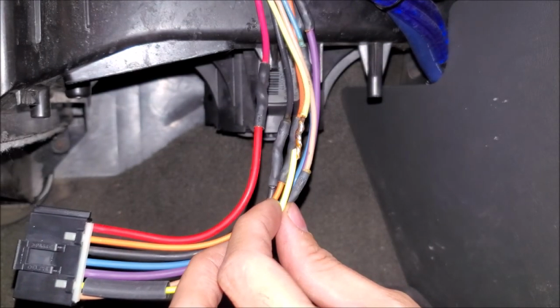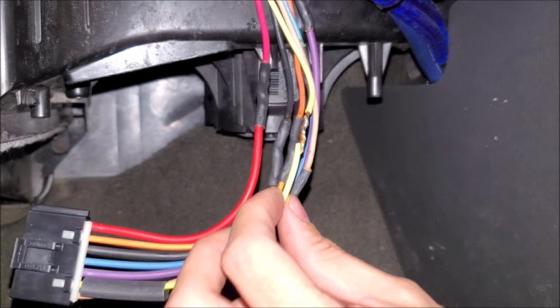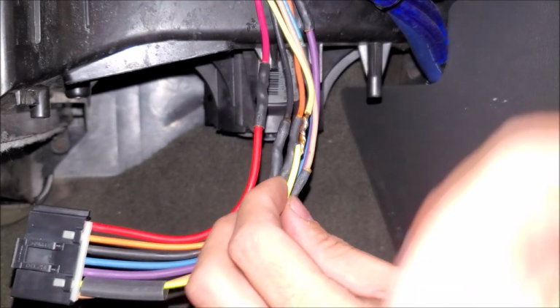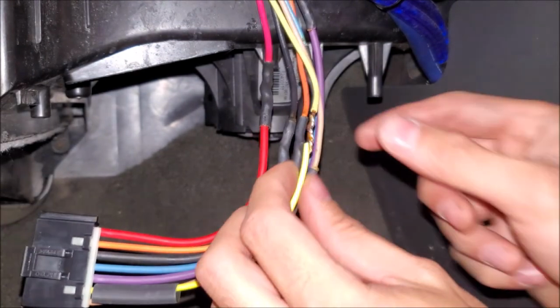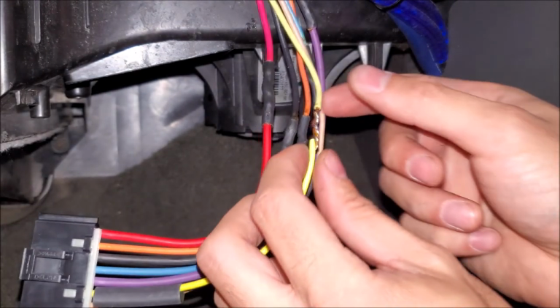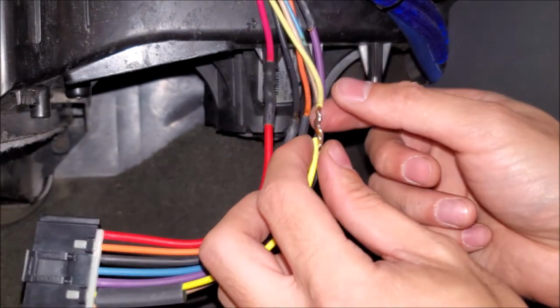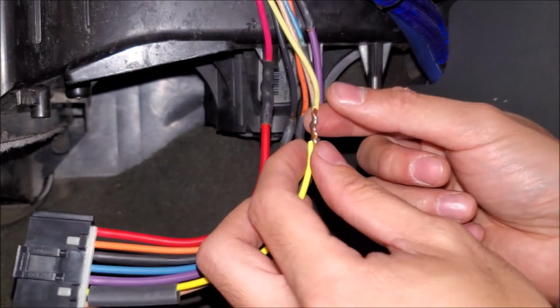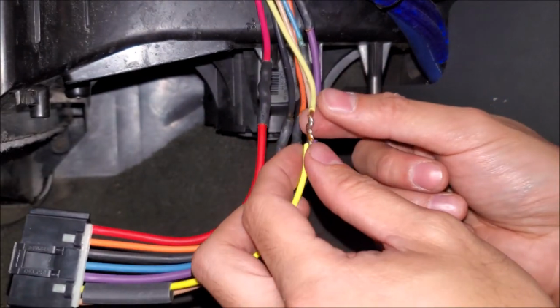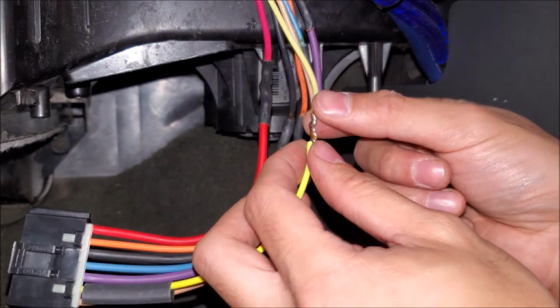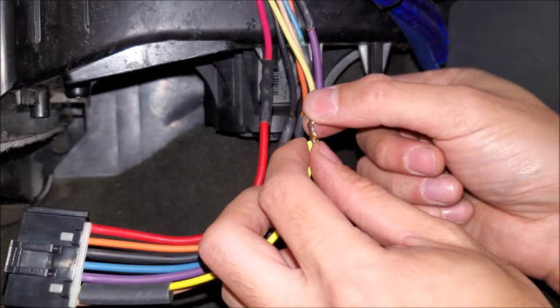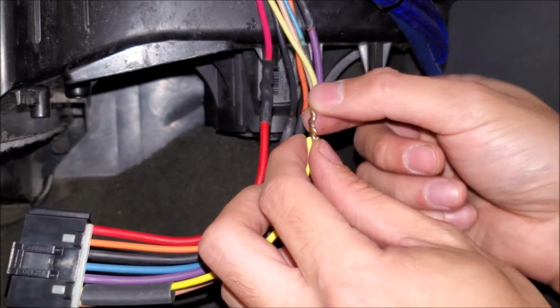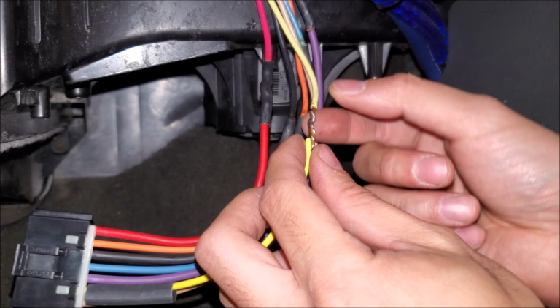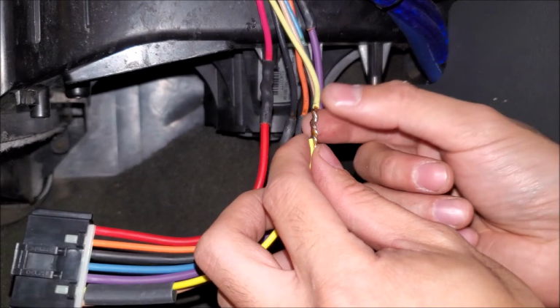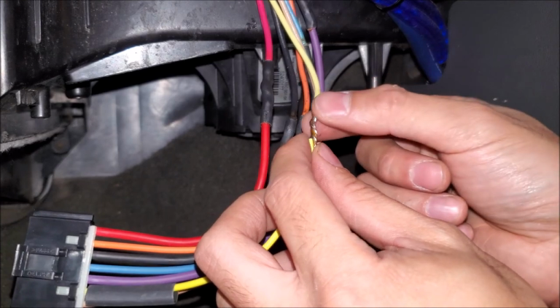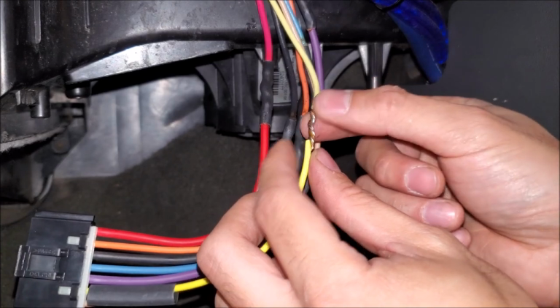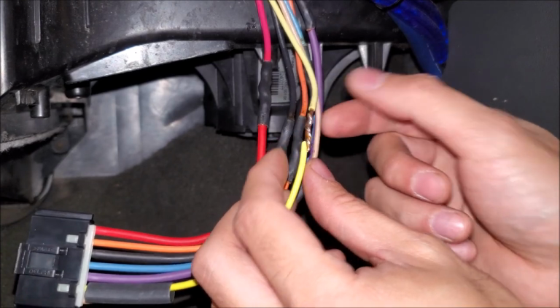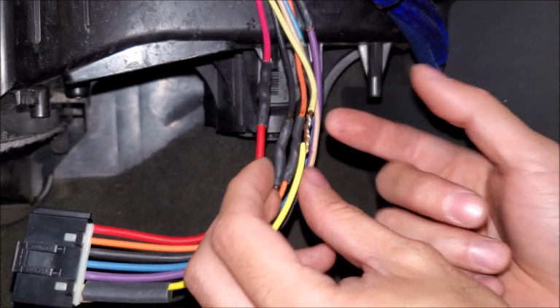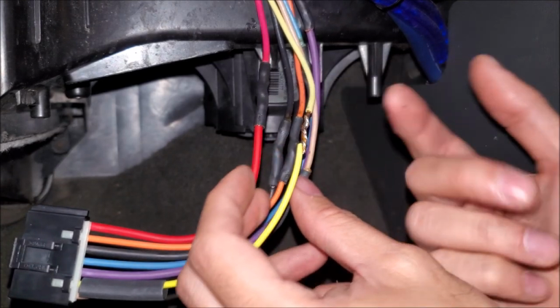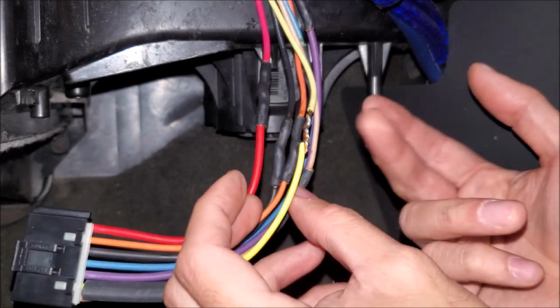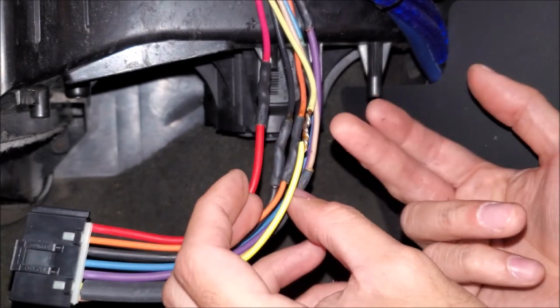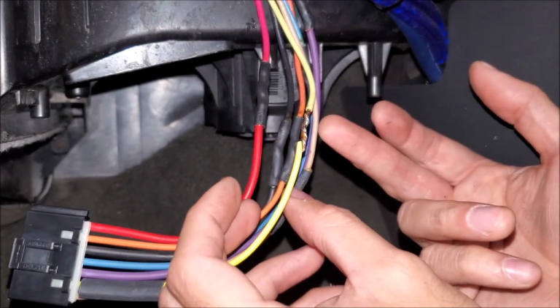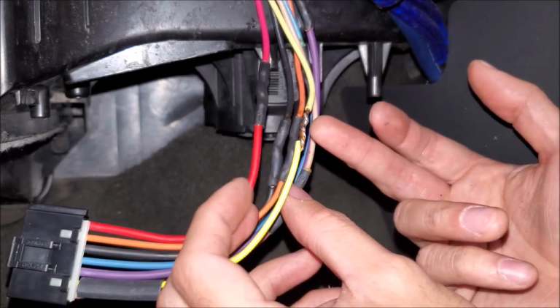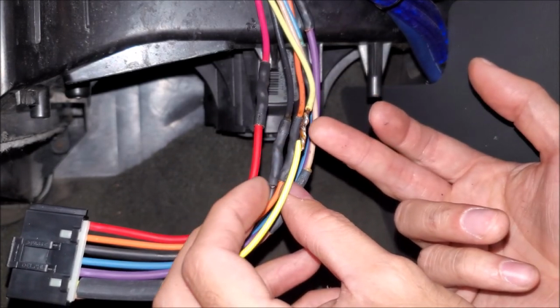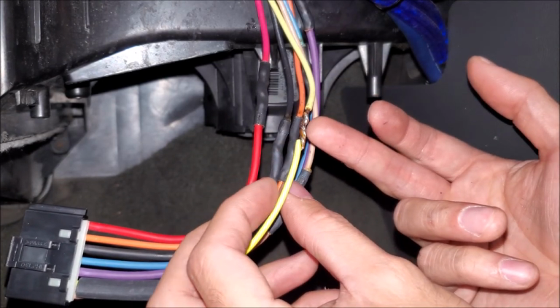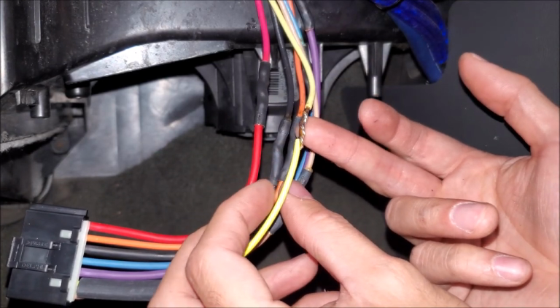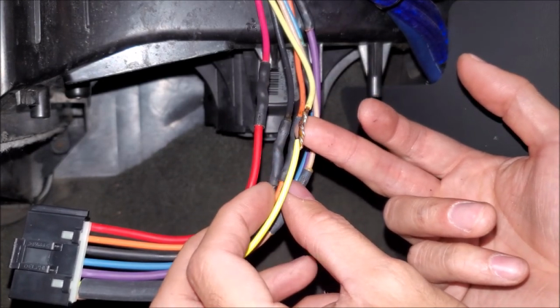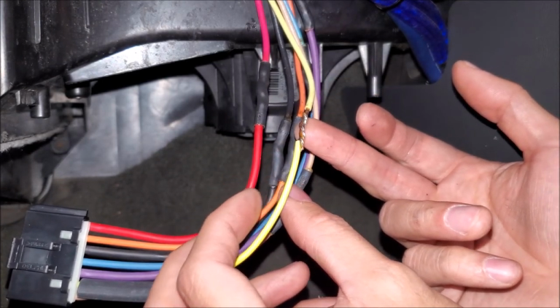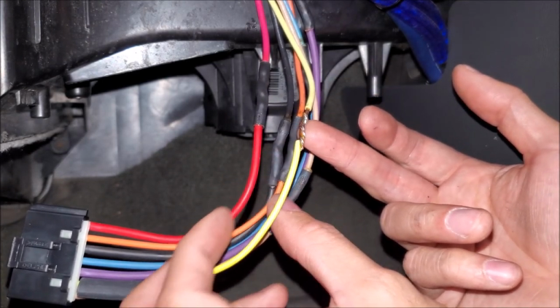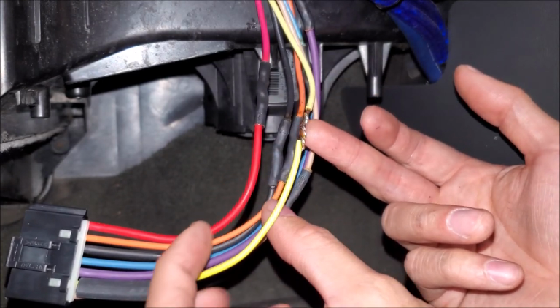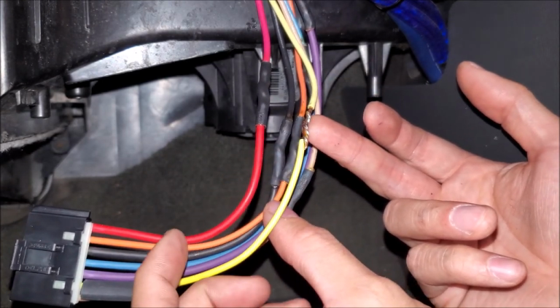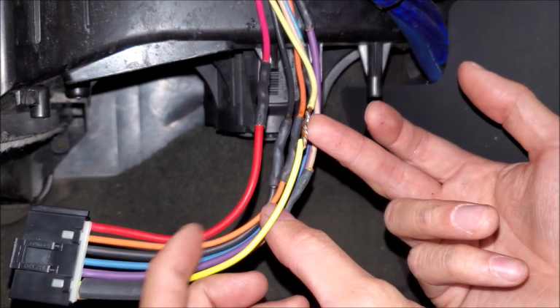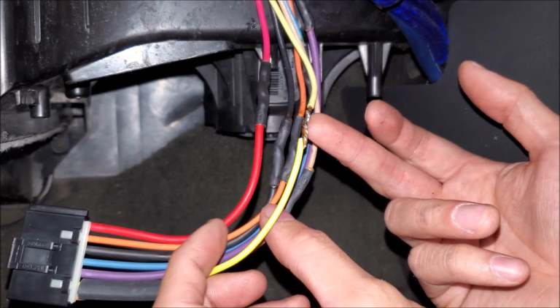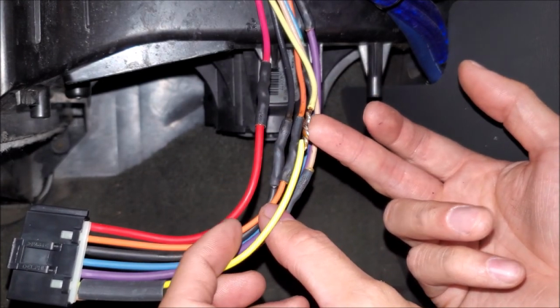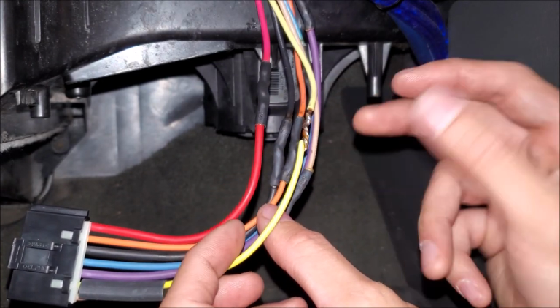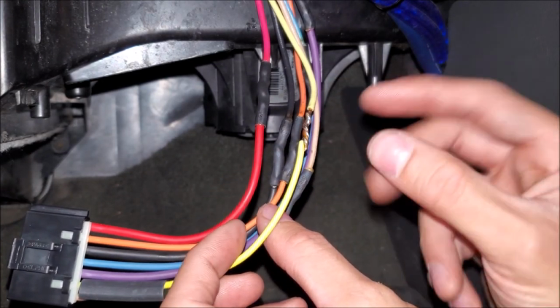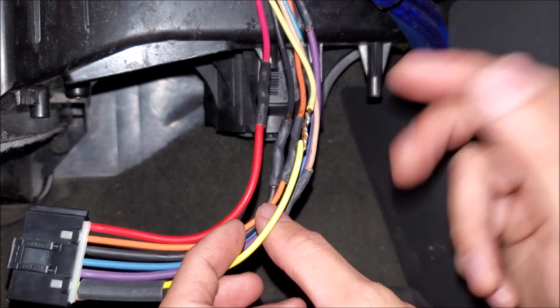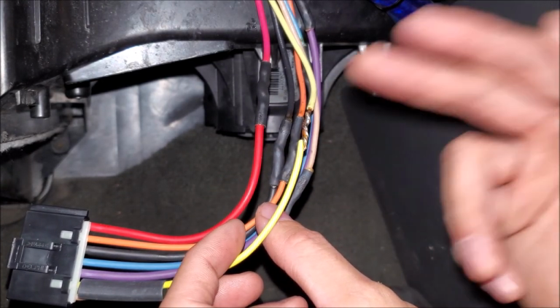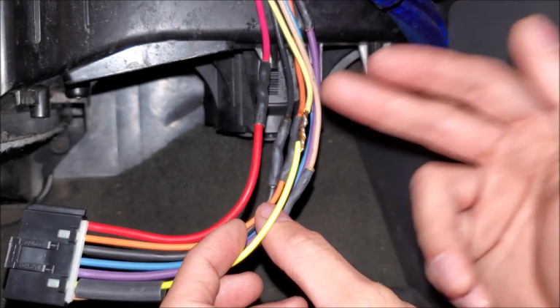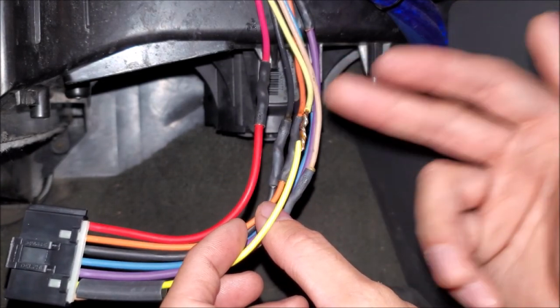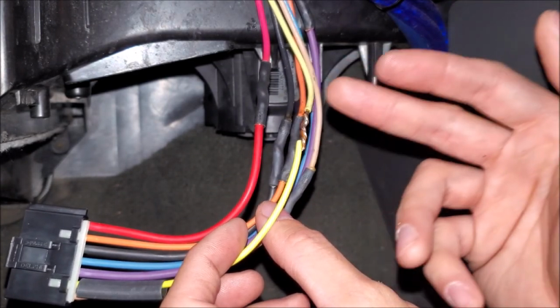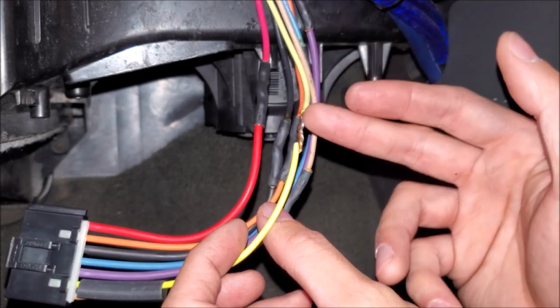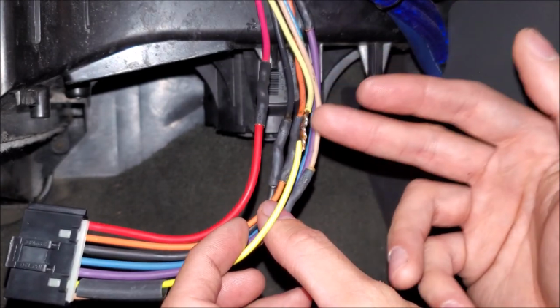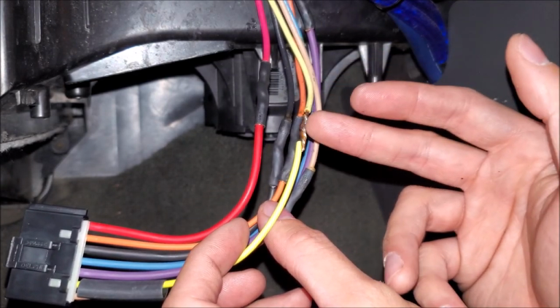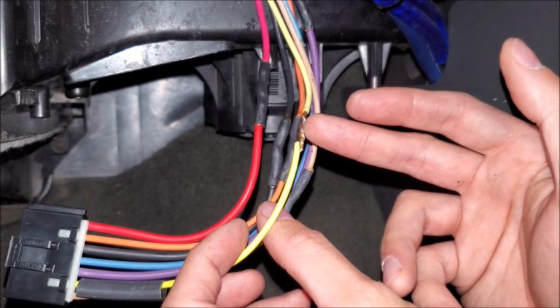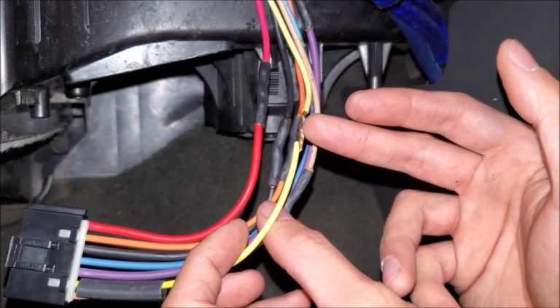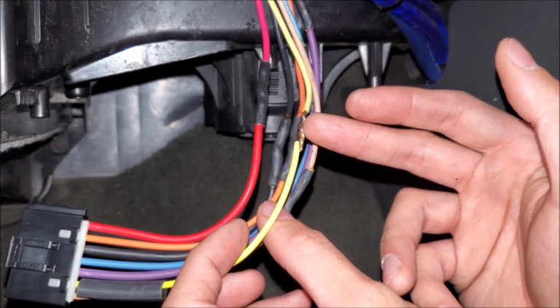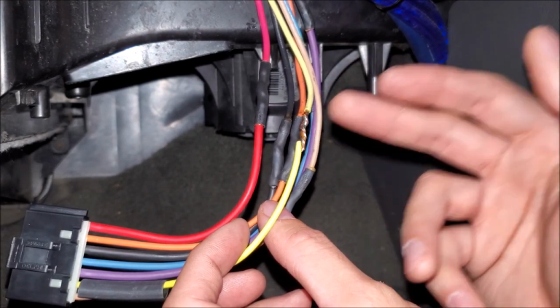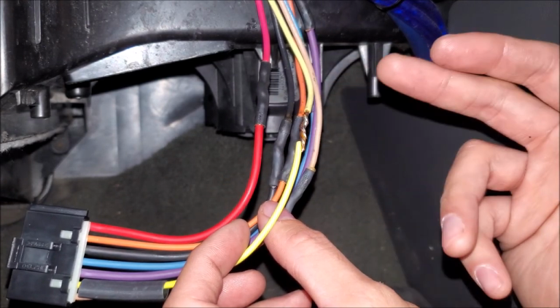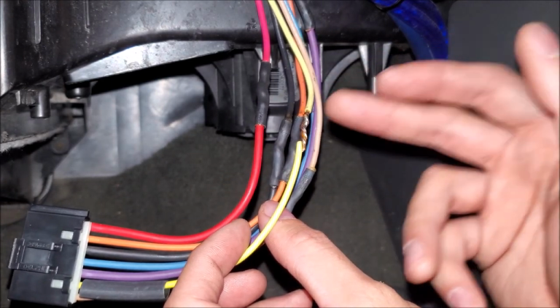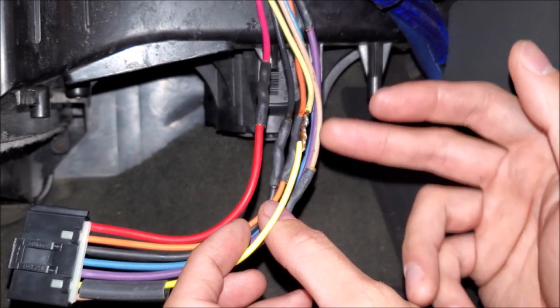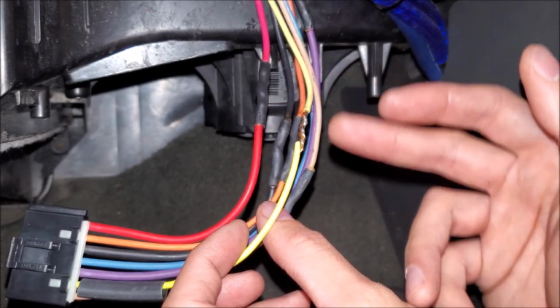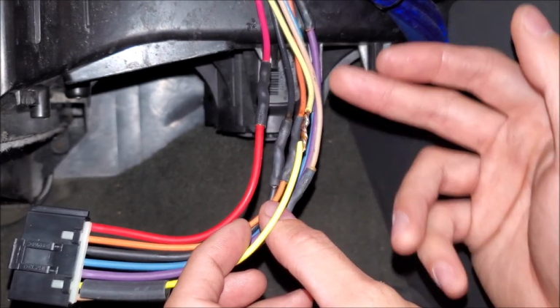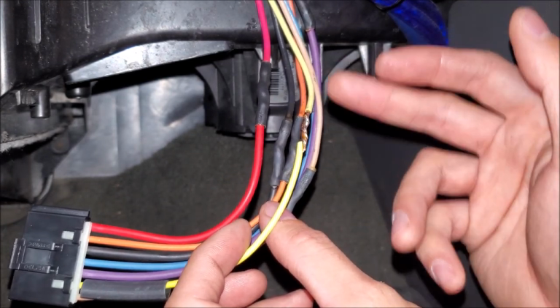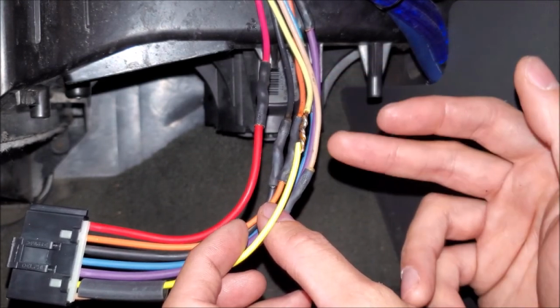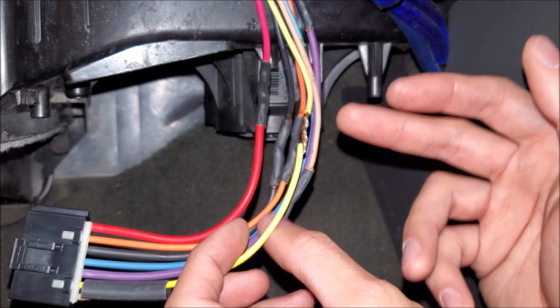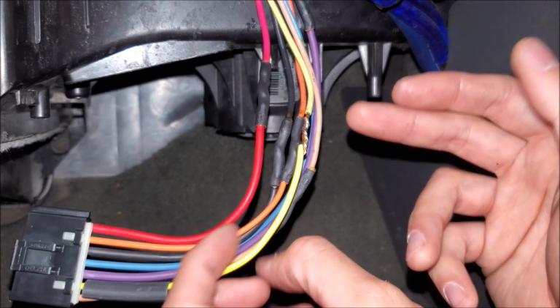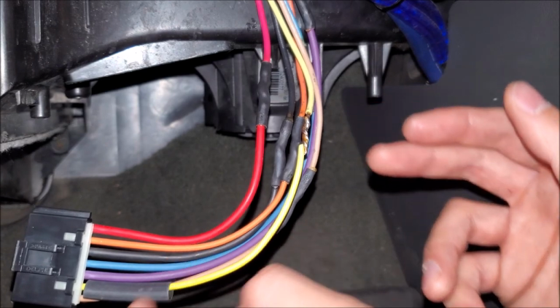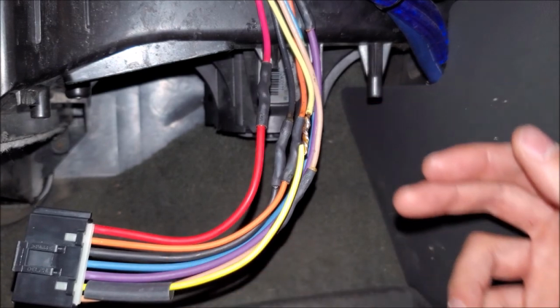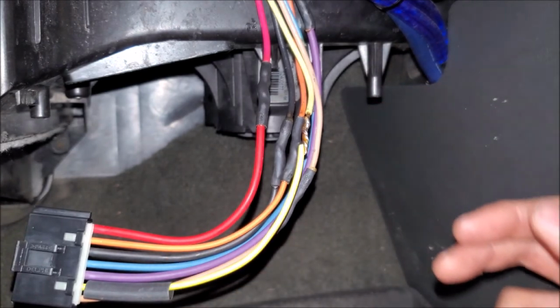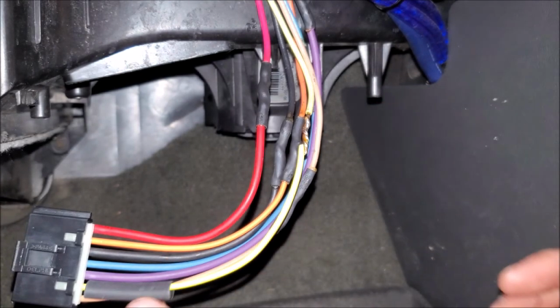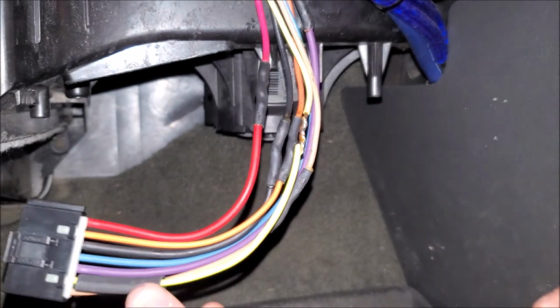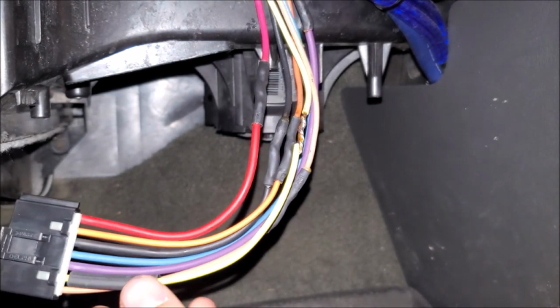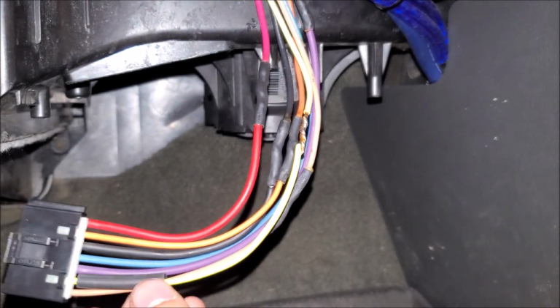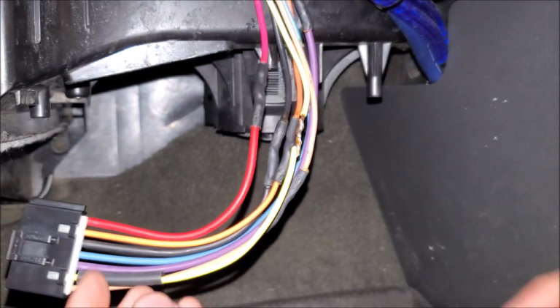If I'm twisting the wire, I'm effectively doubling the thickness of the wire in that particular section. So amperage is never going to be an issue.